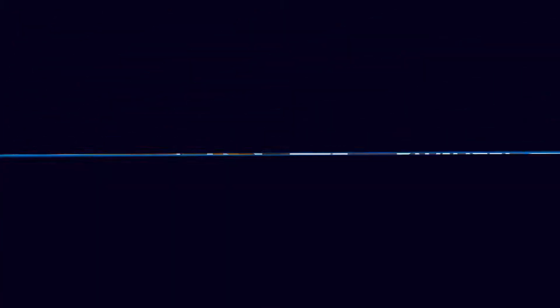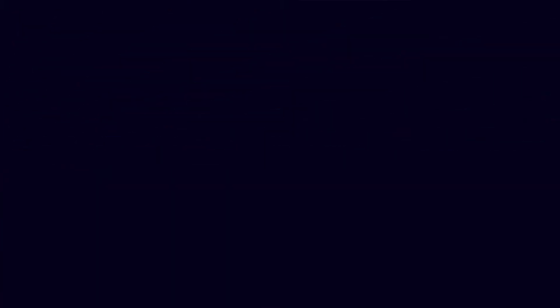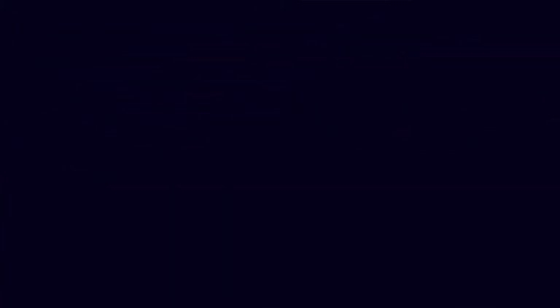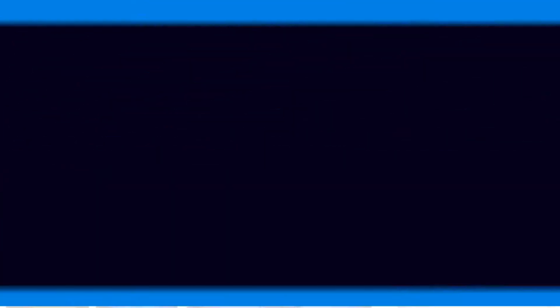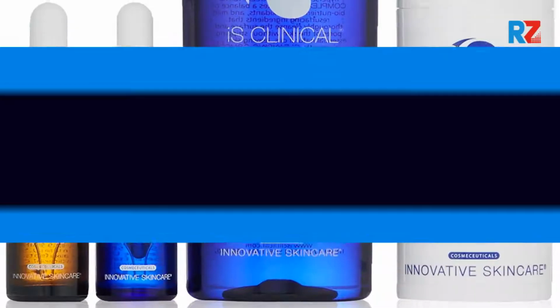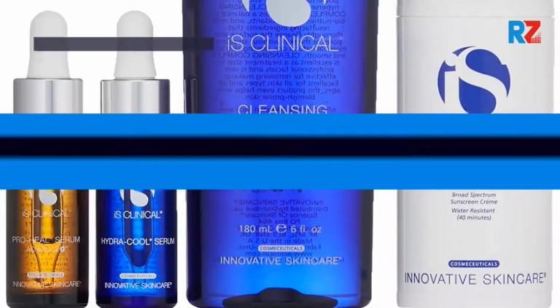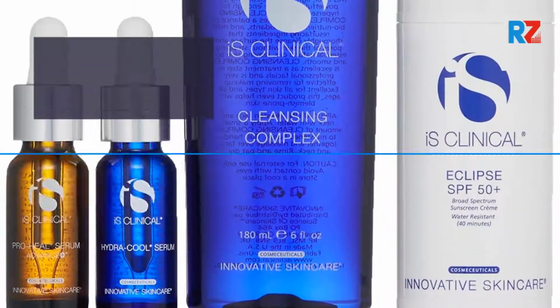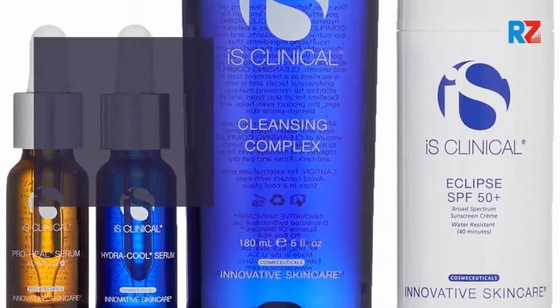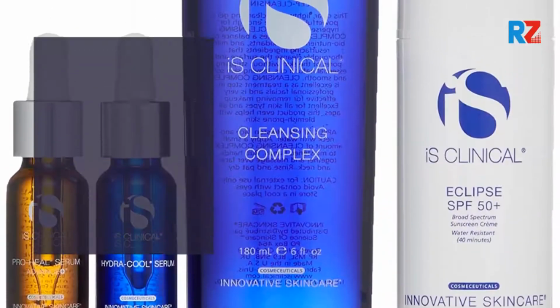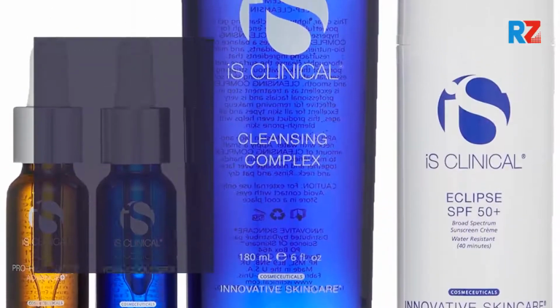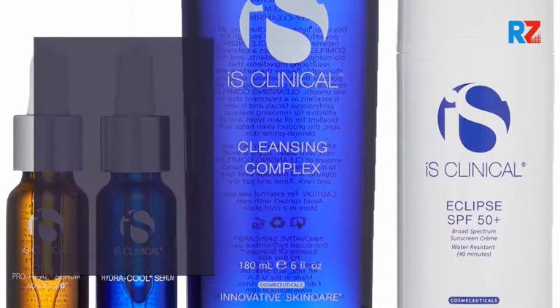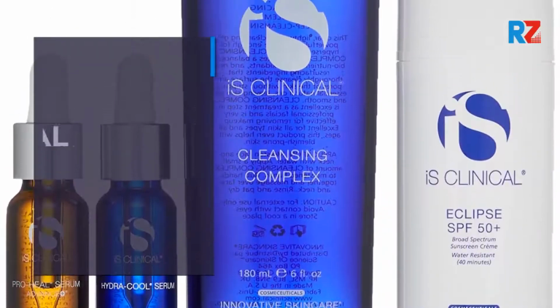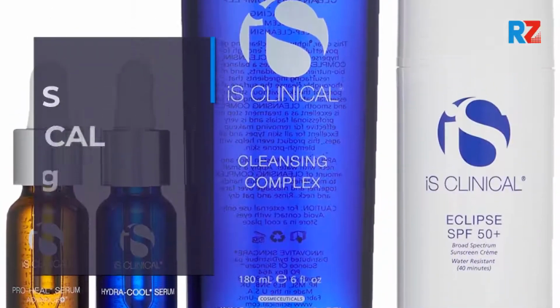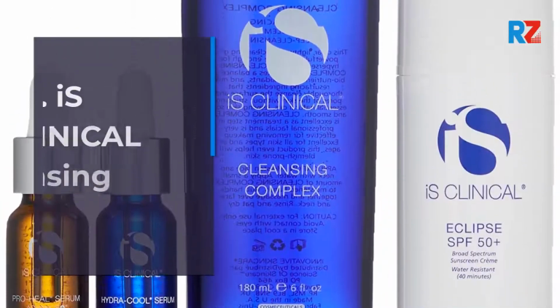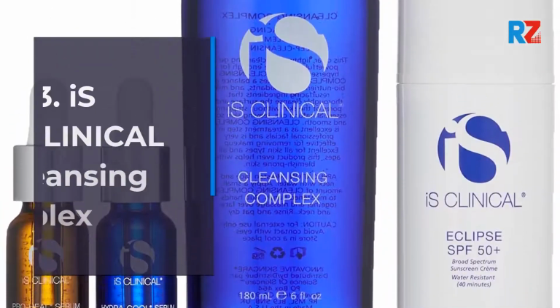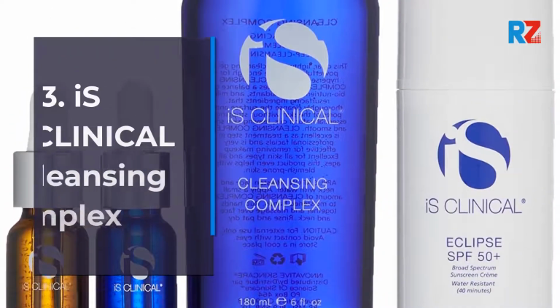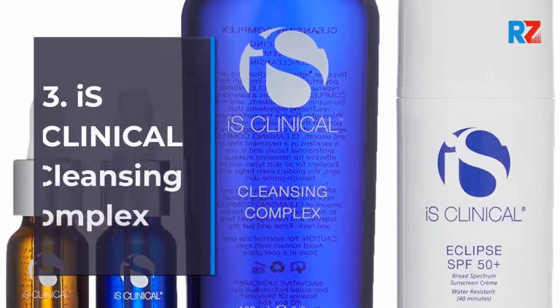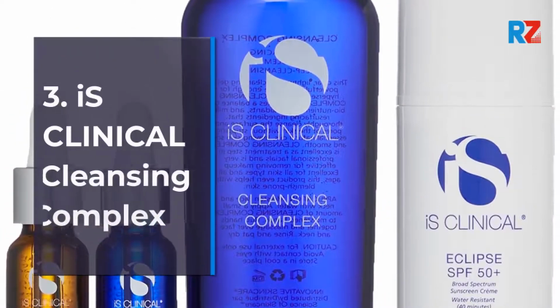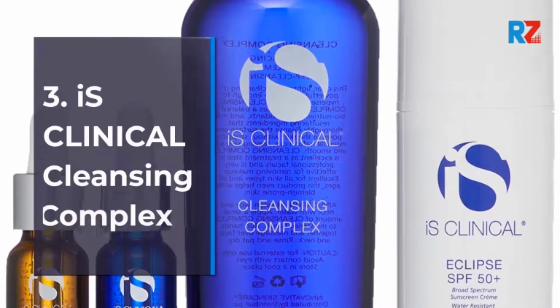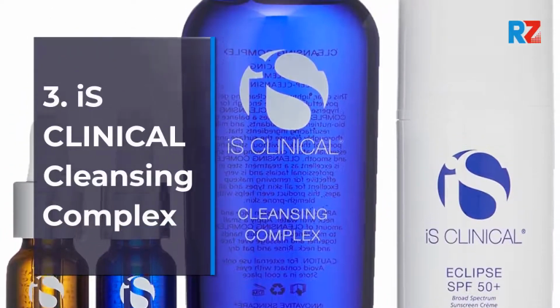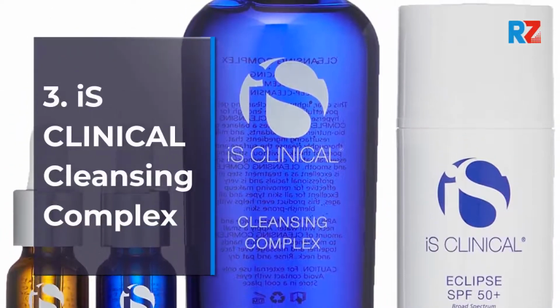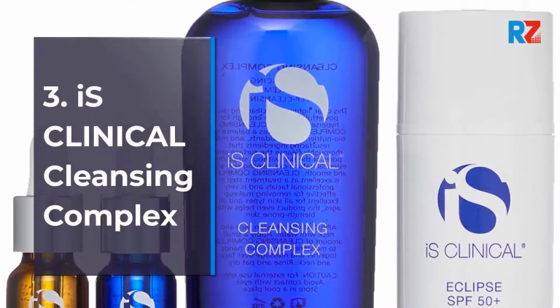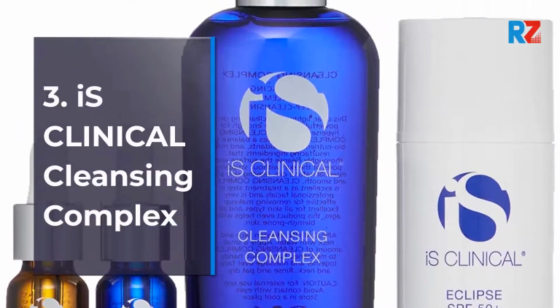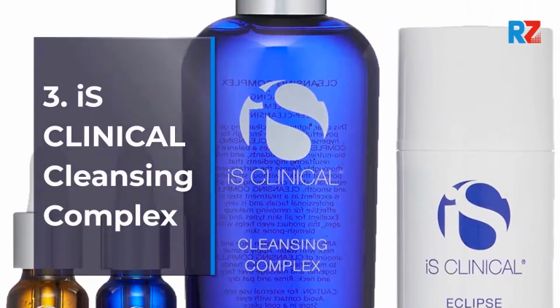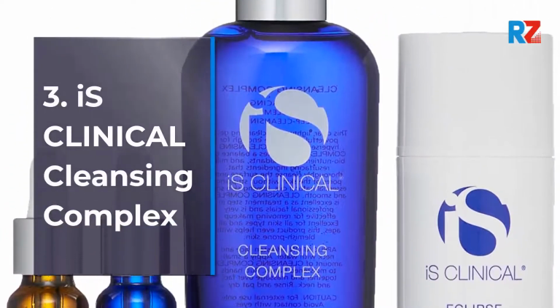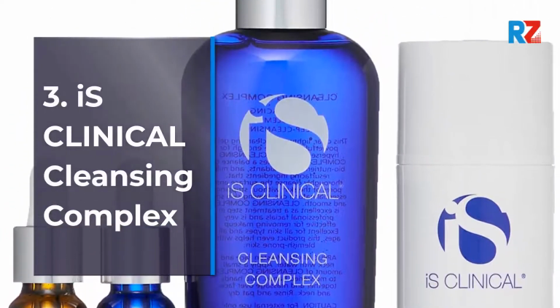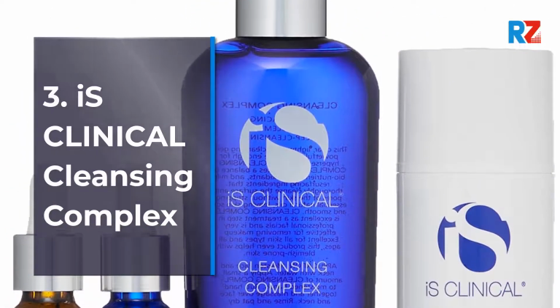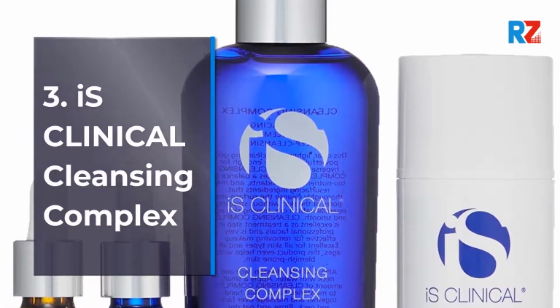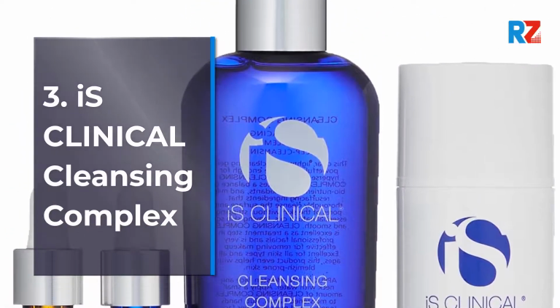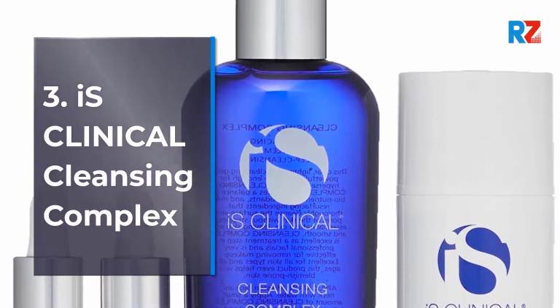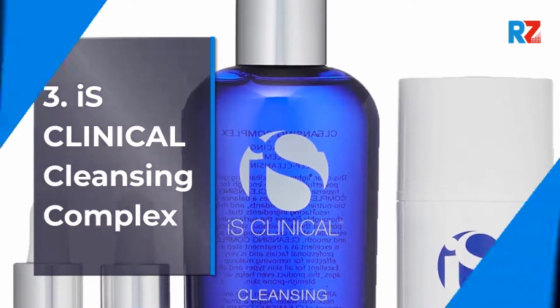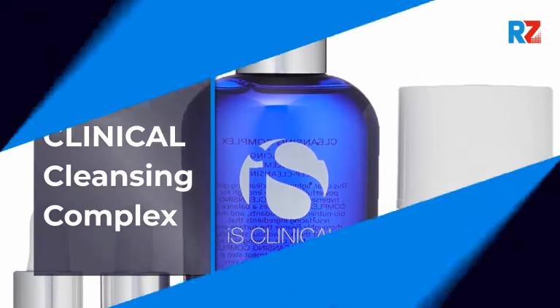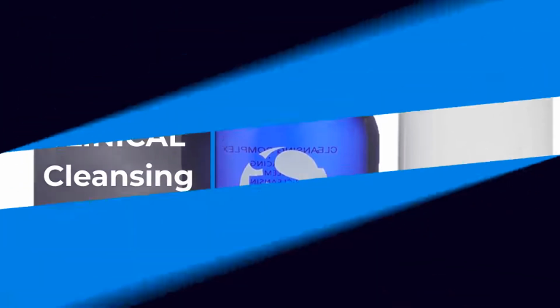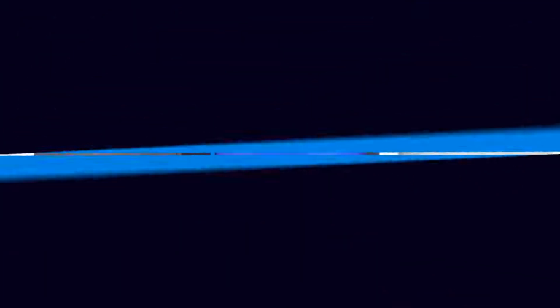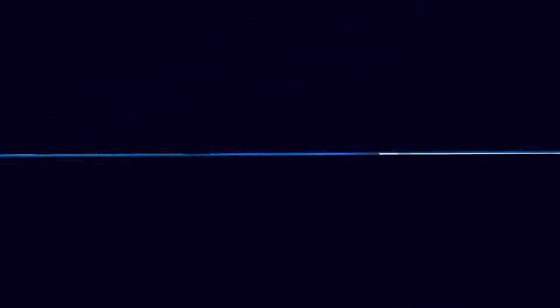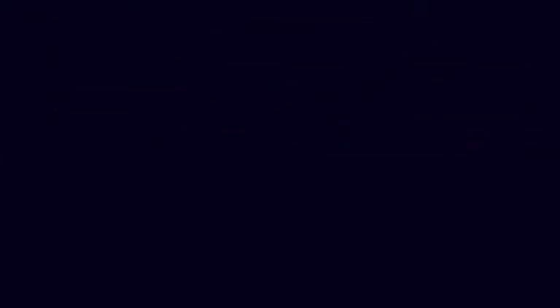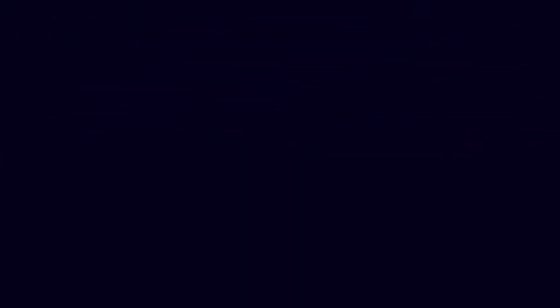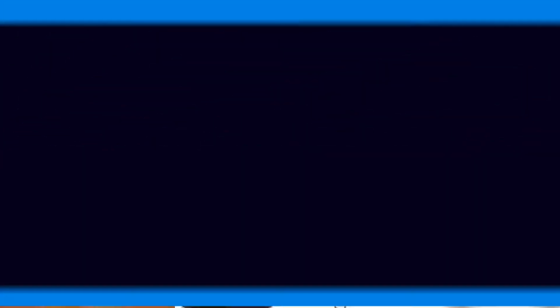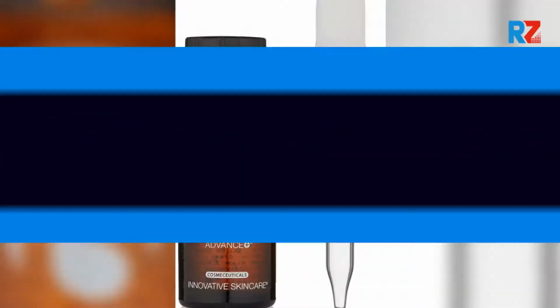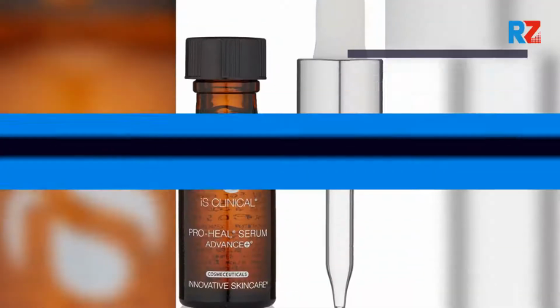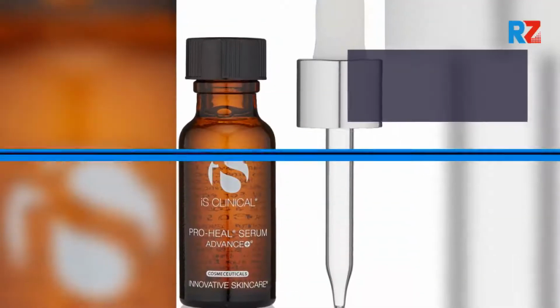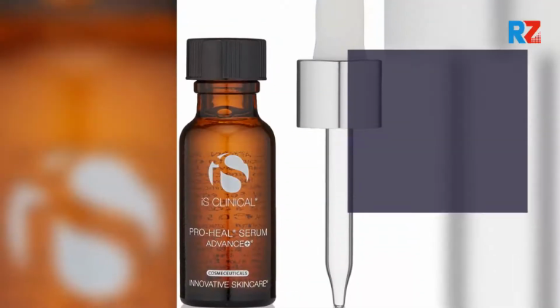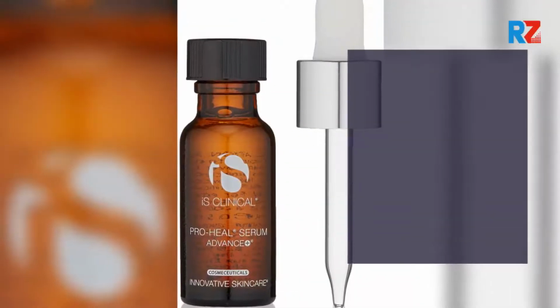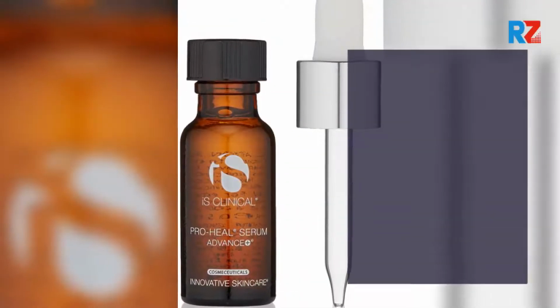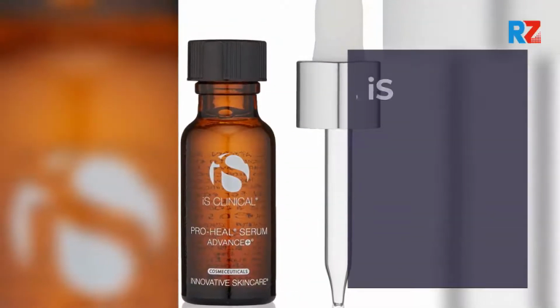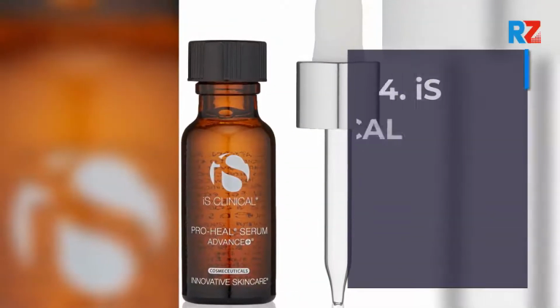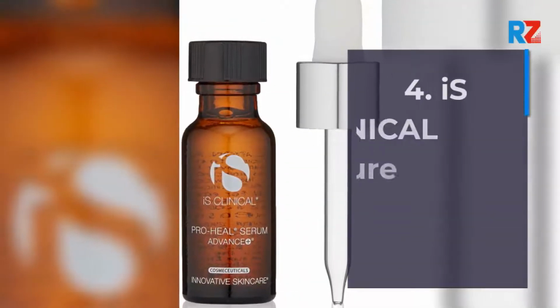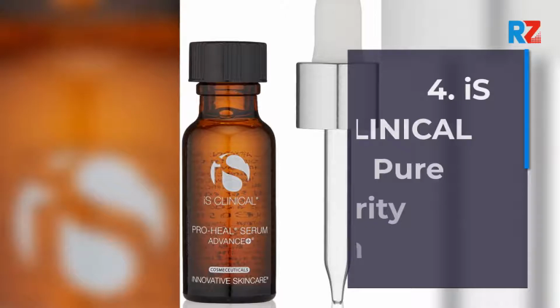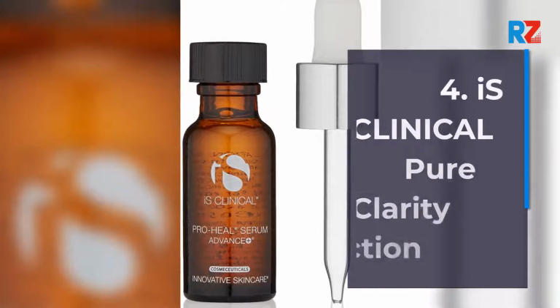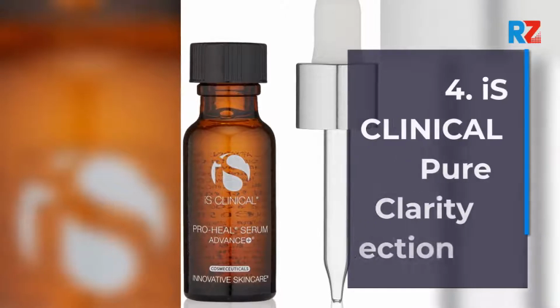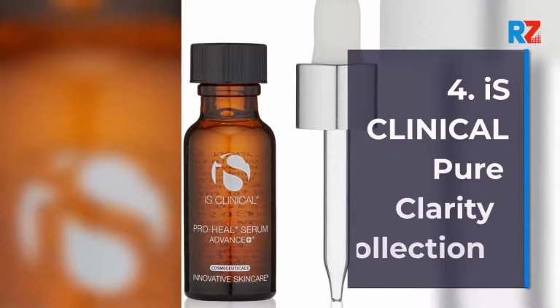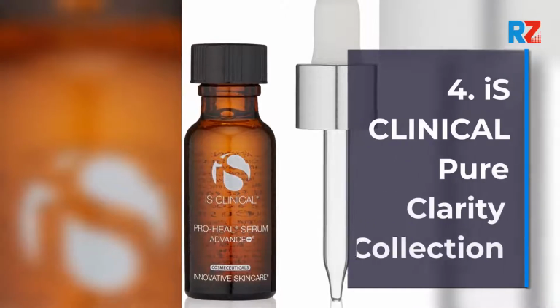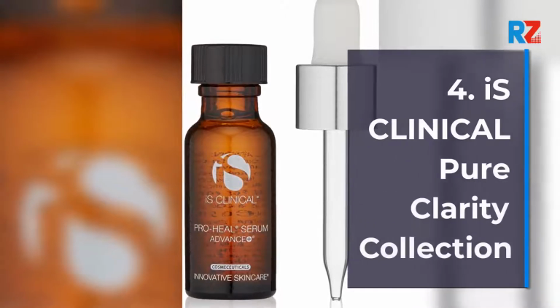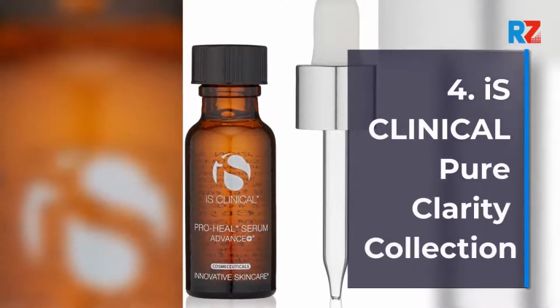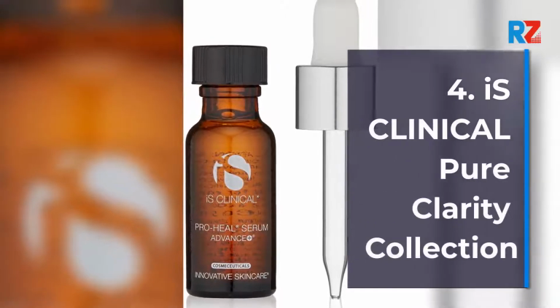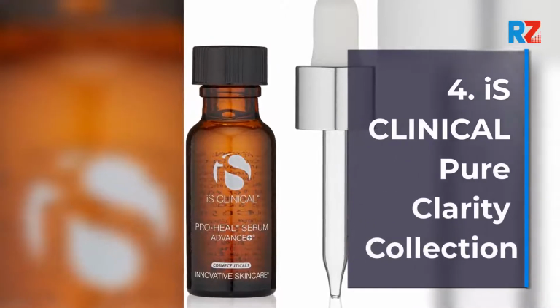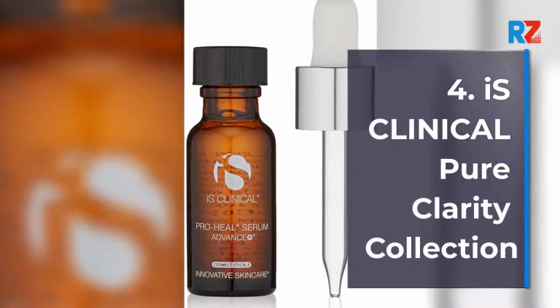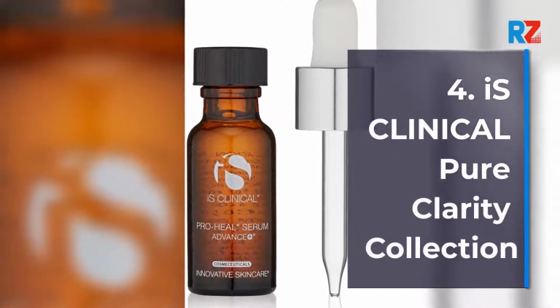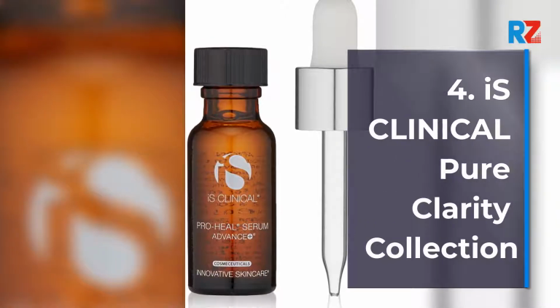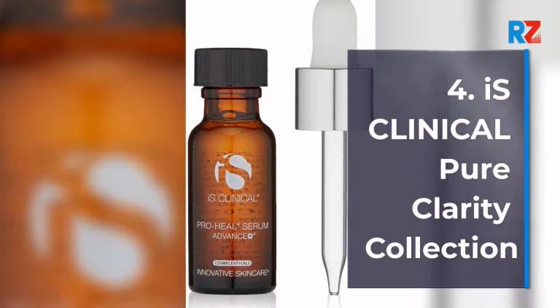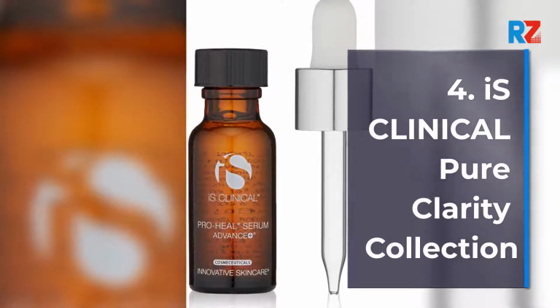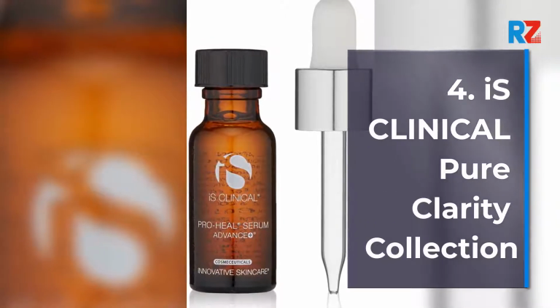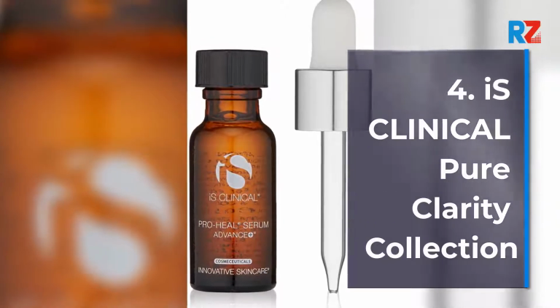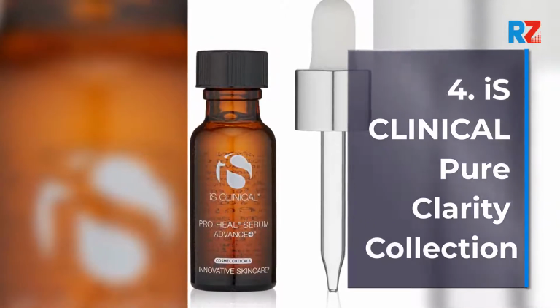3. iS Clinical Cleansing Complex. 4. iS Clinical Pure Clarity Collection.